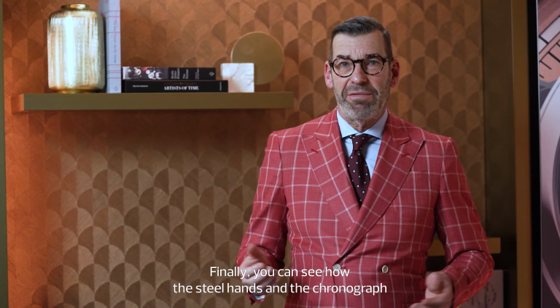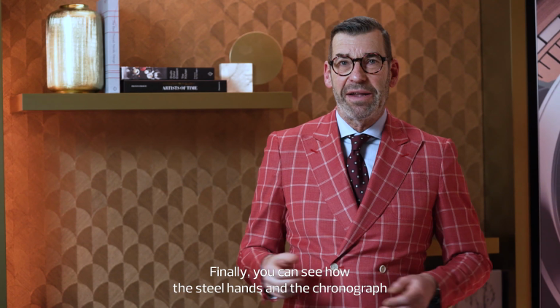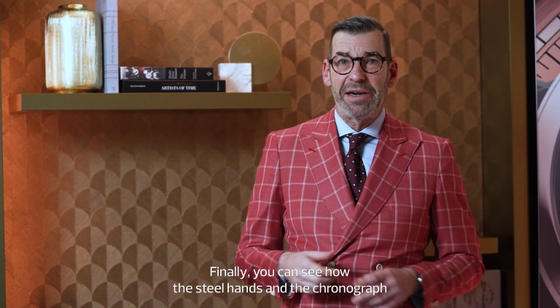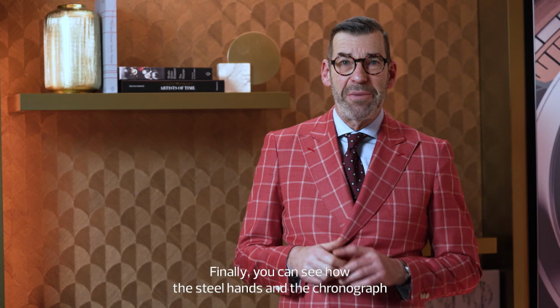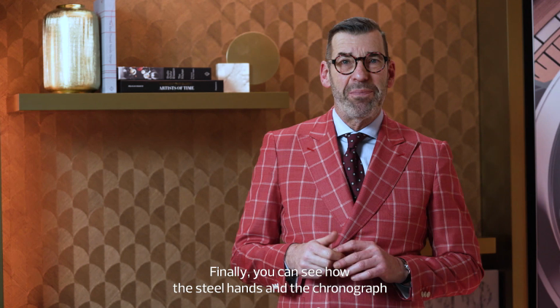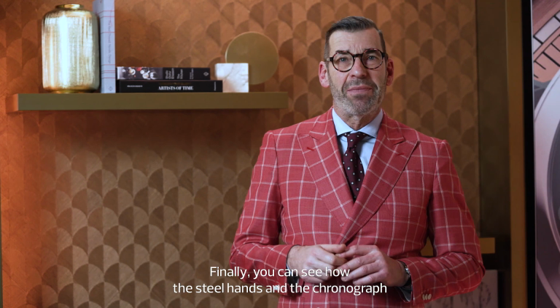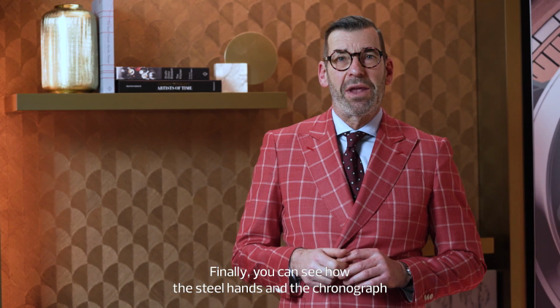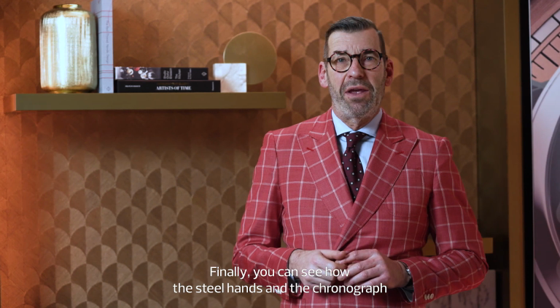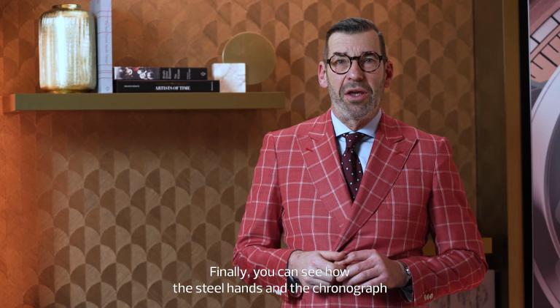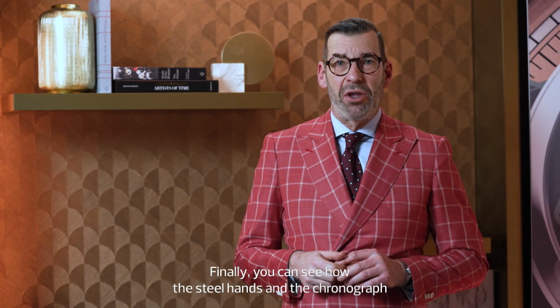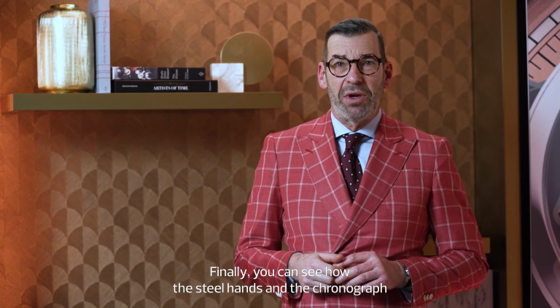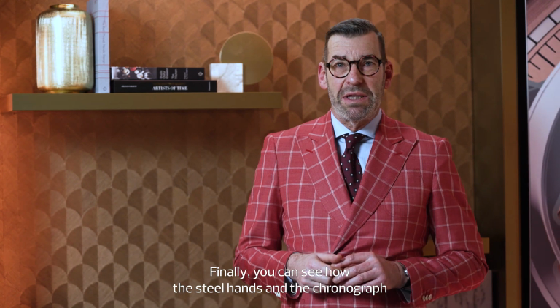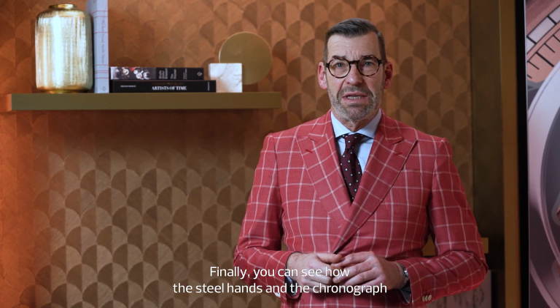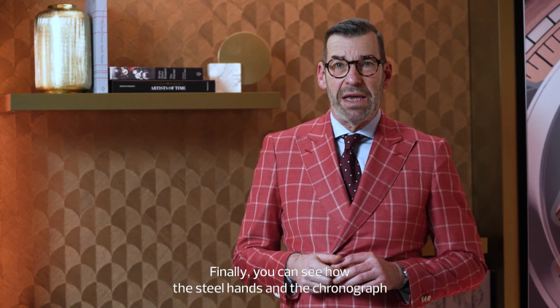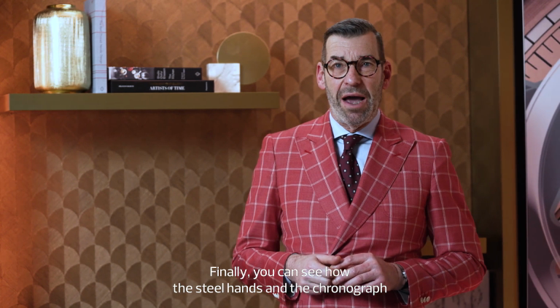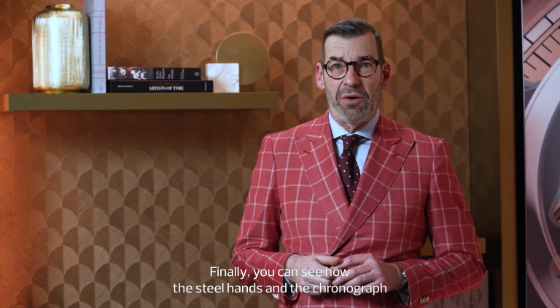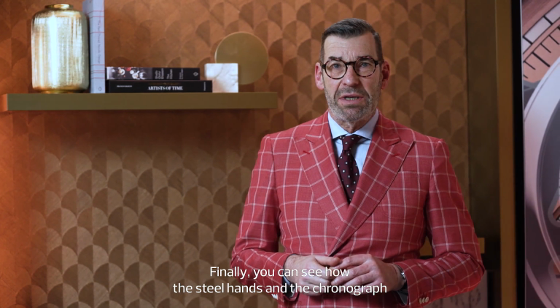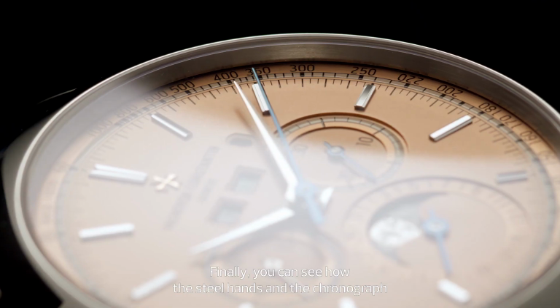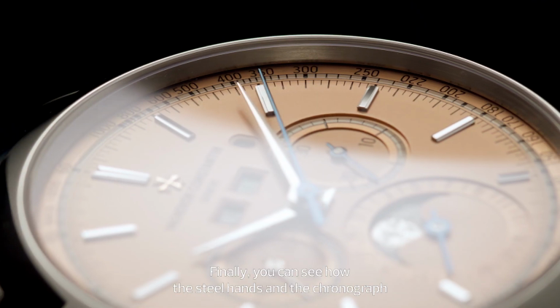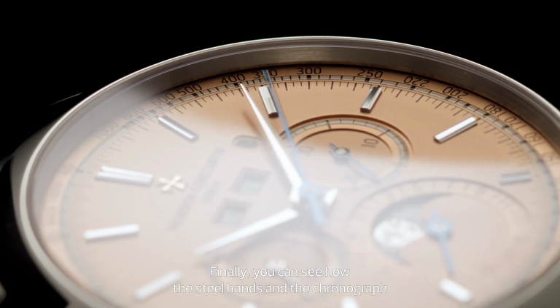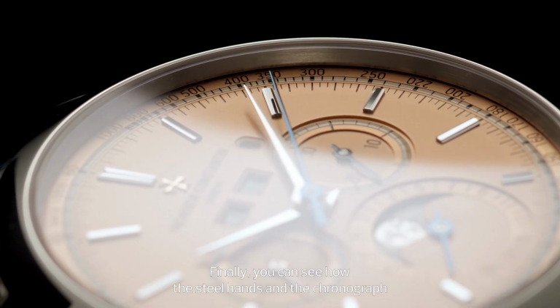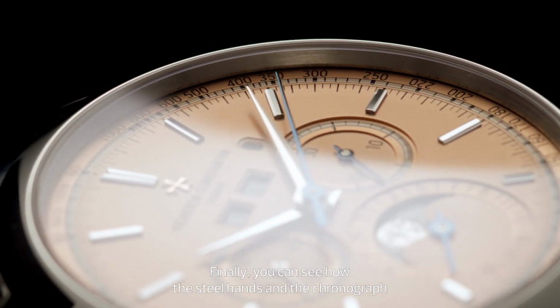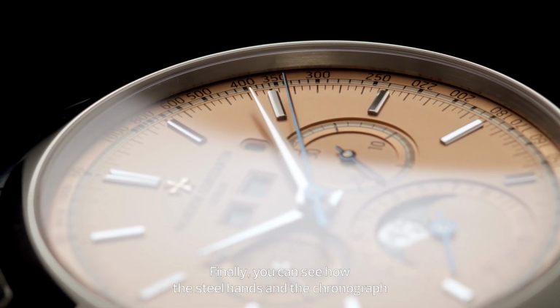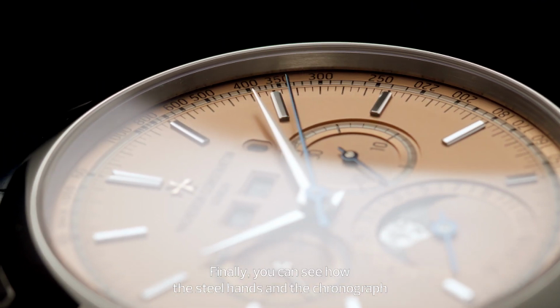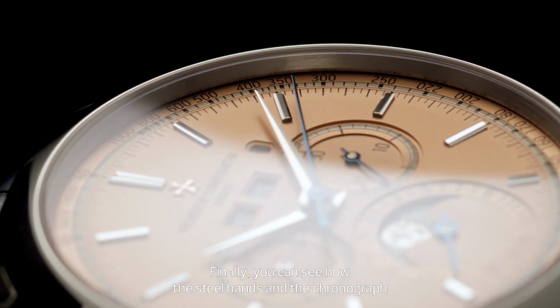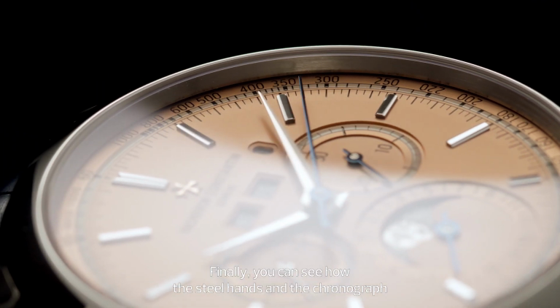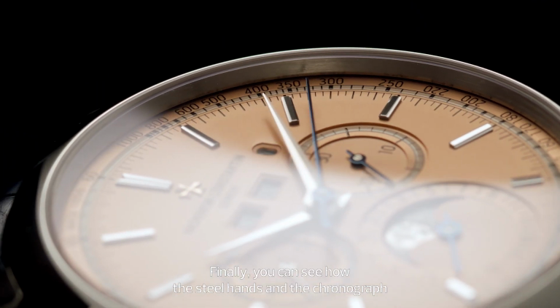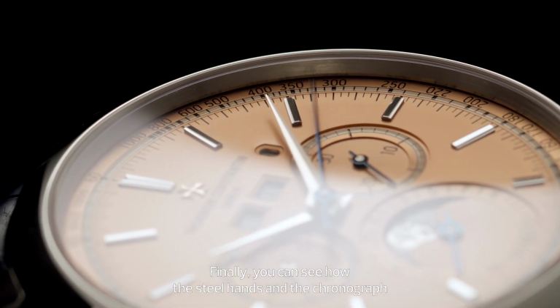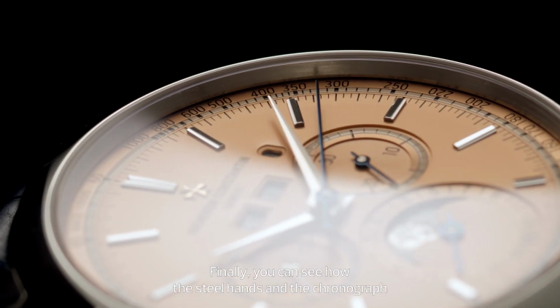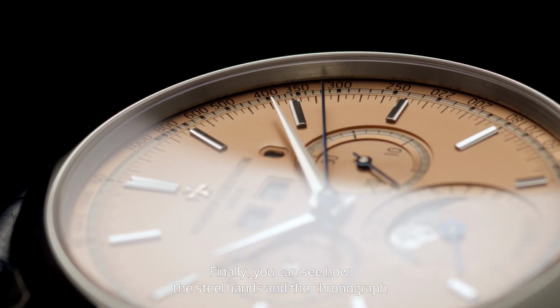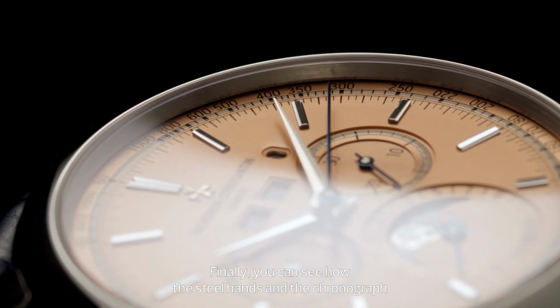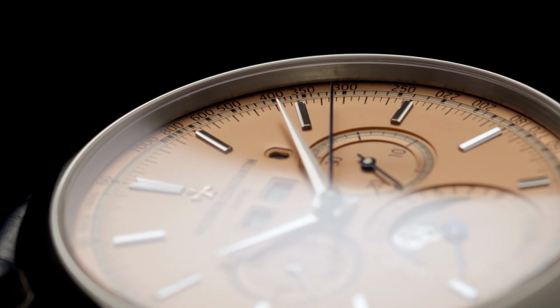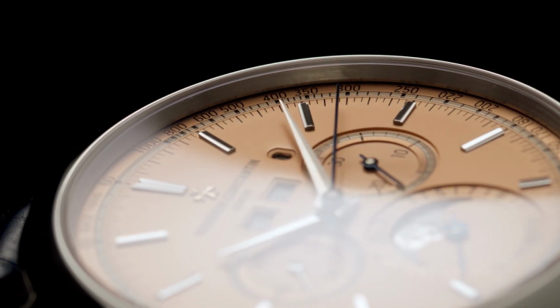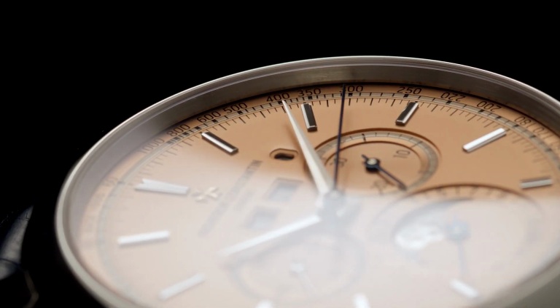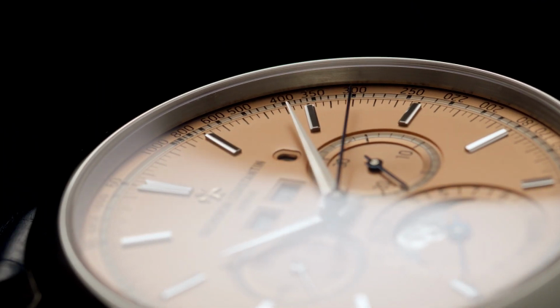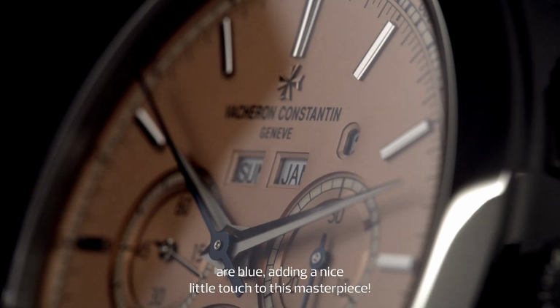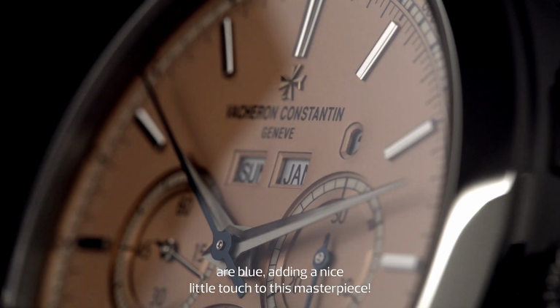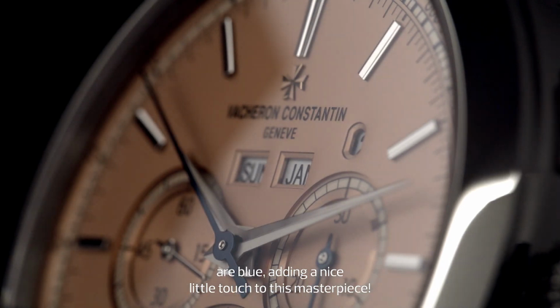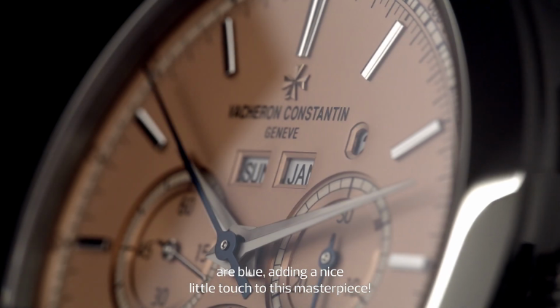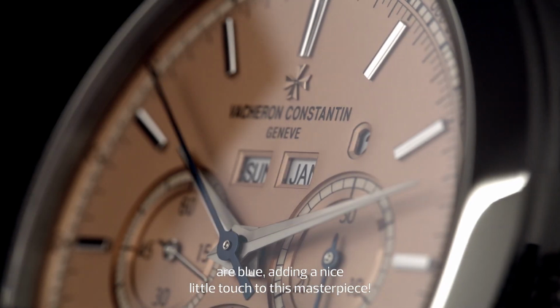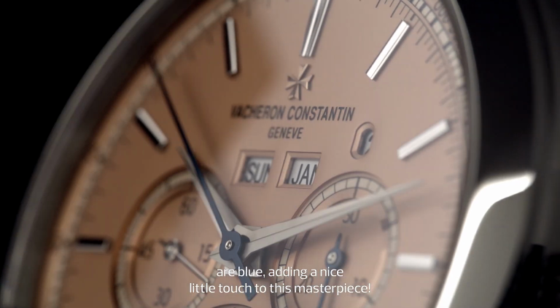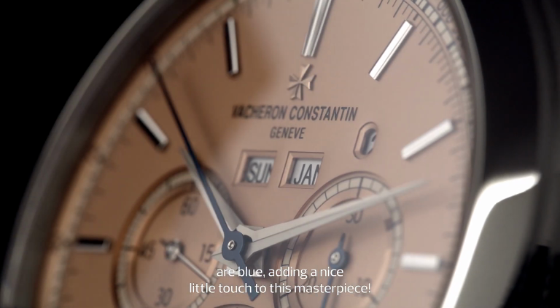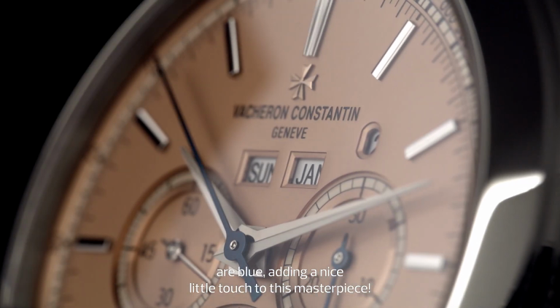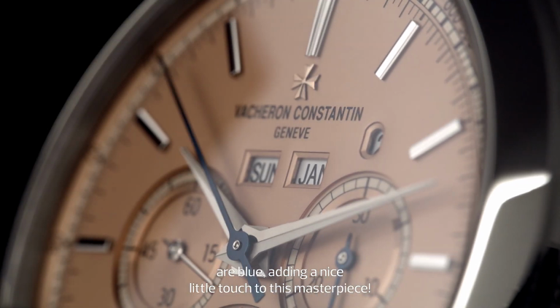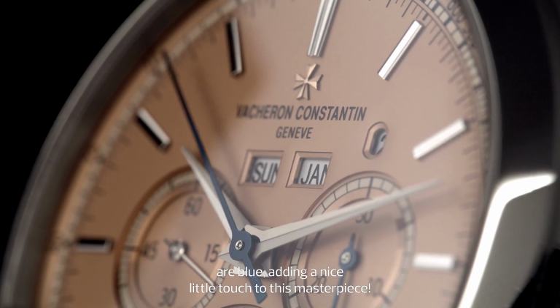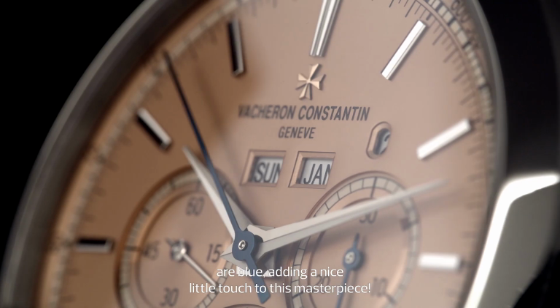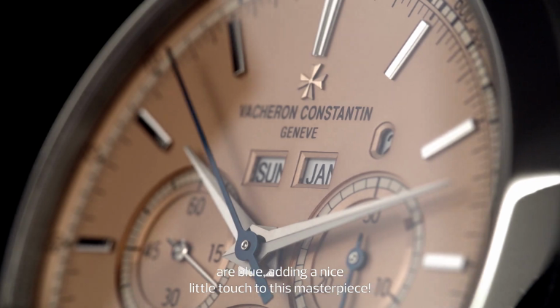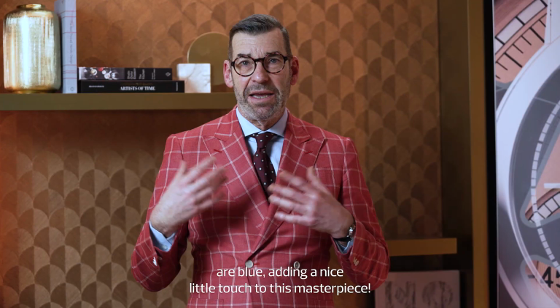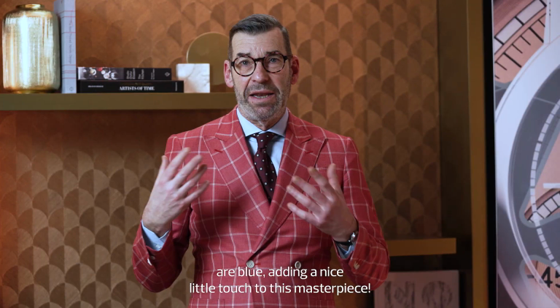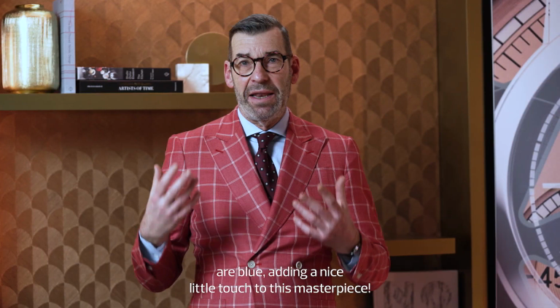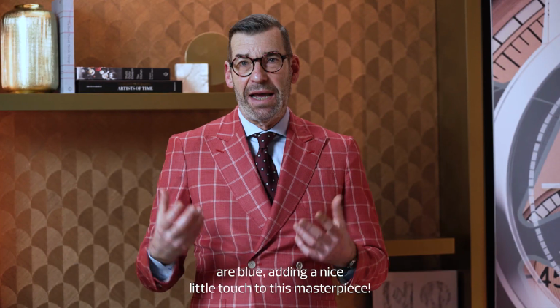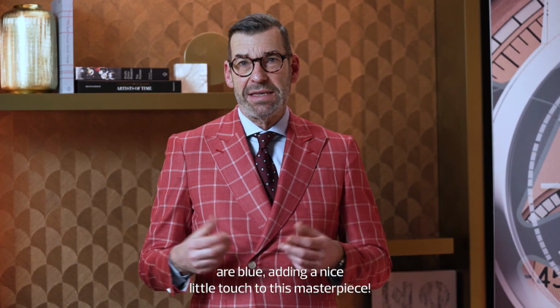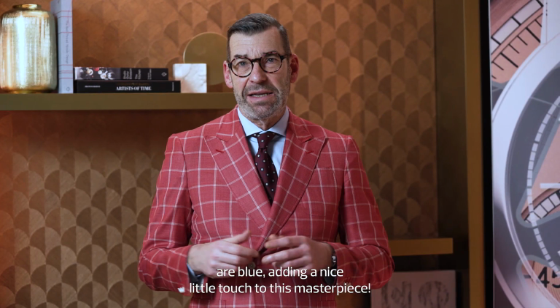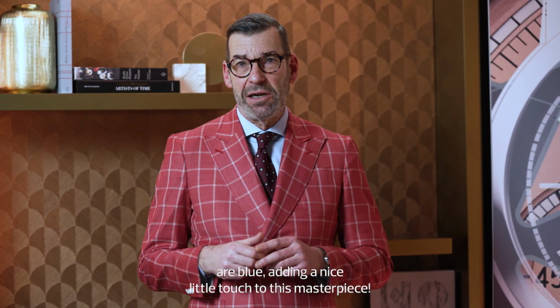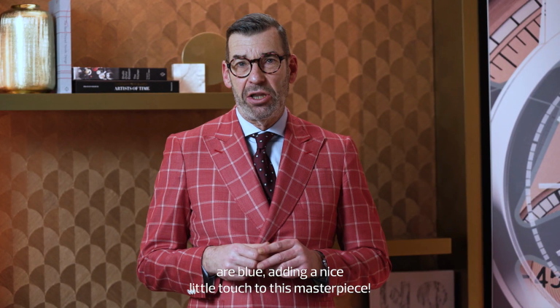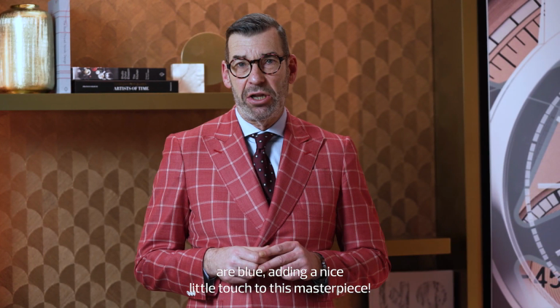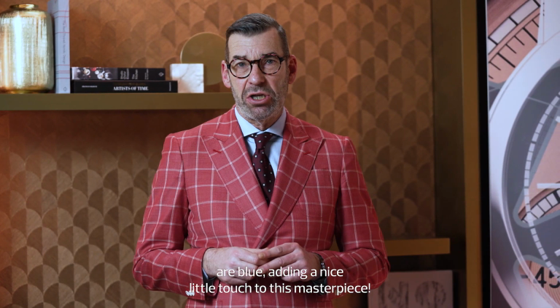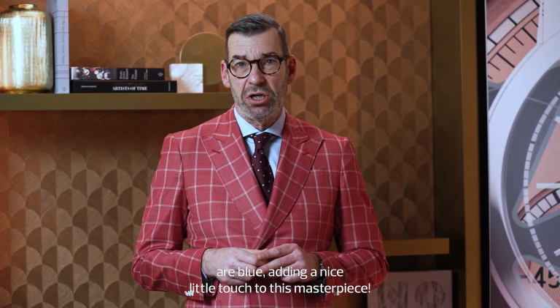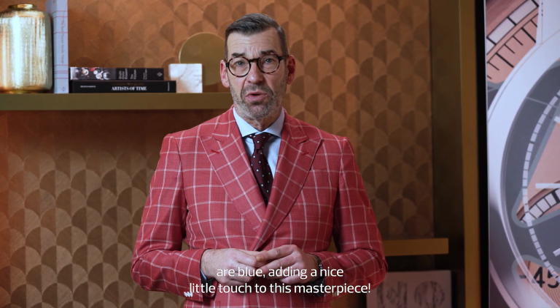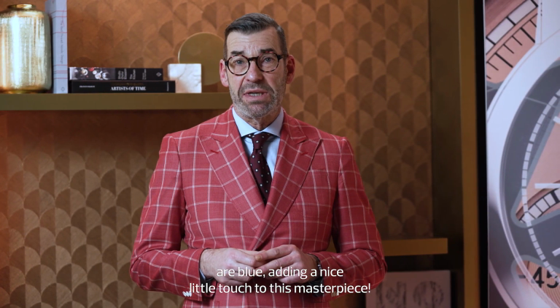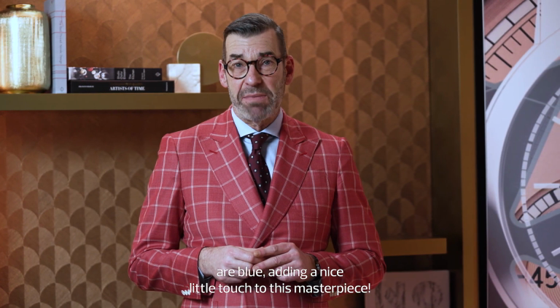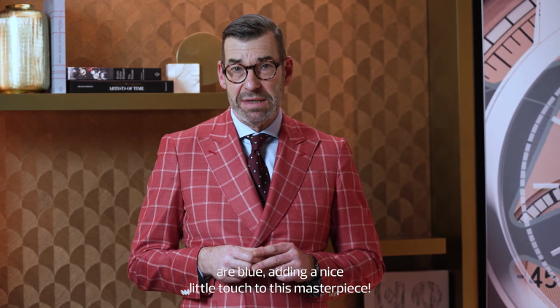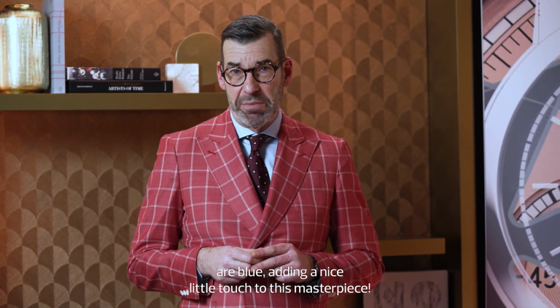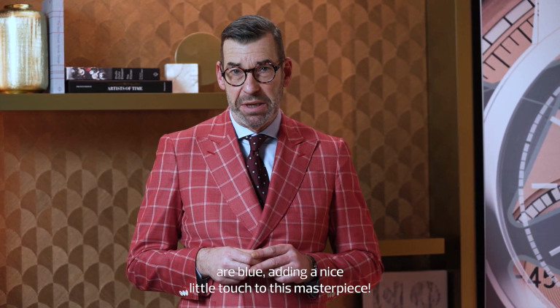Finally, you can see how the steel hands and the chronograph are blue, adding a nice little touch to this masterpiece.